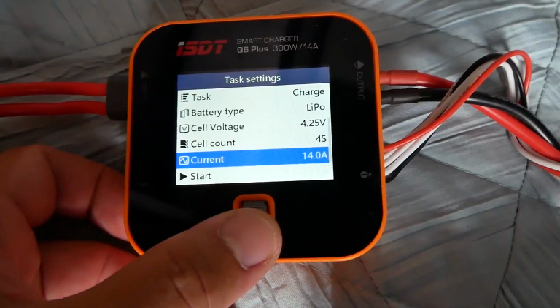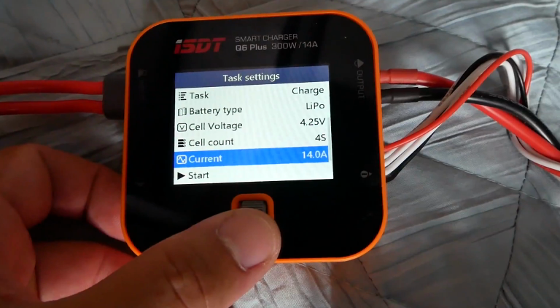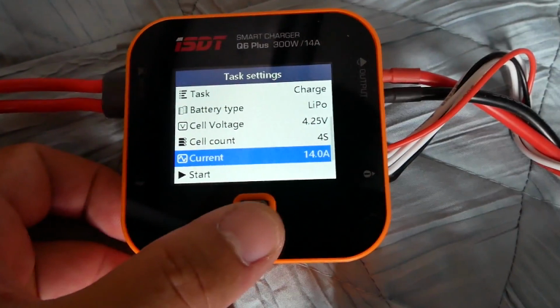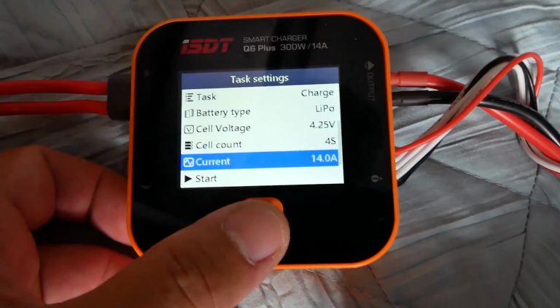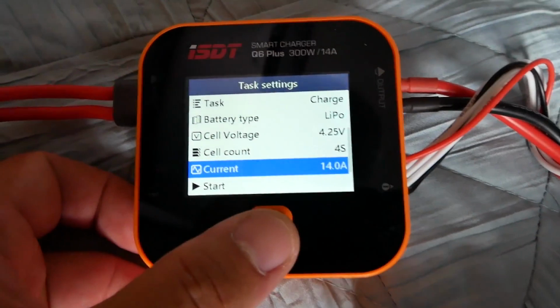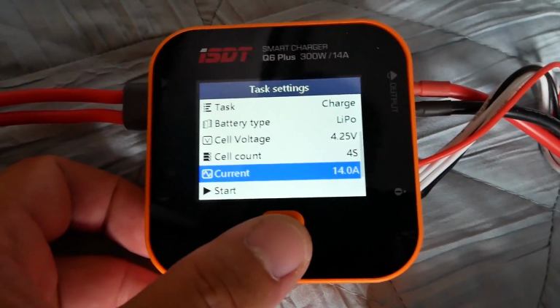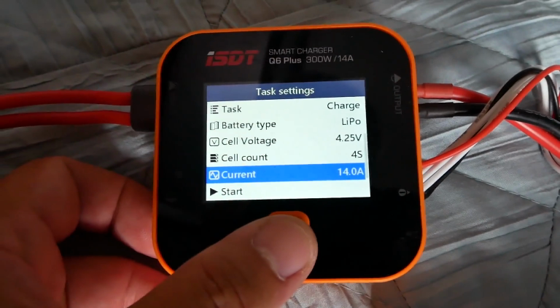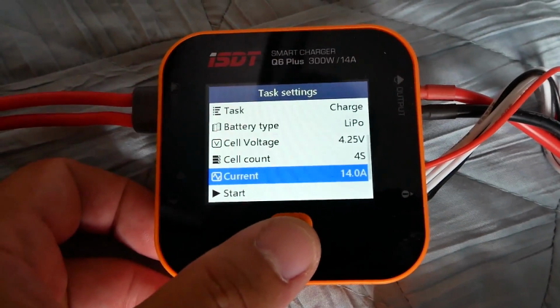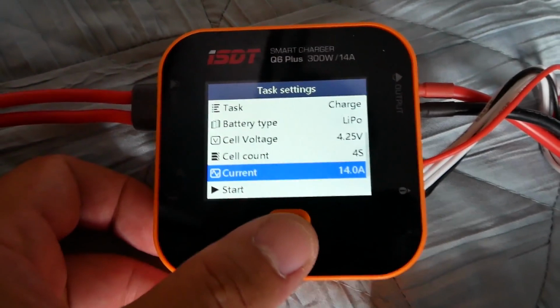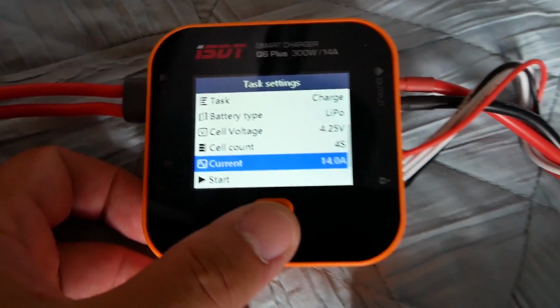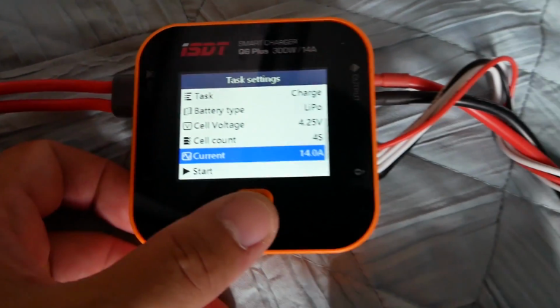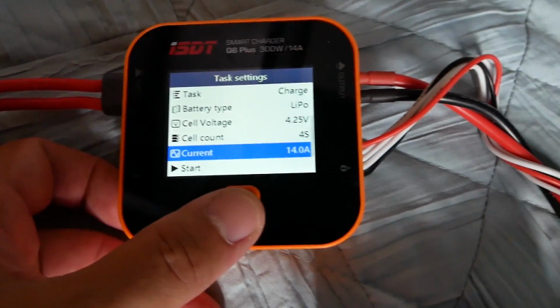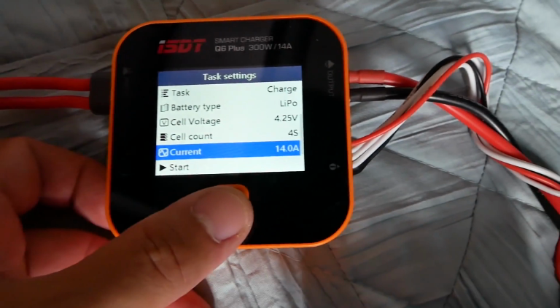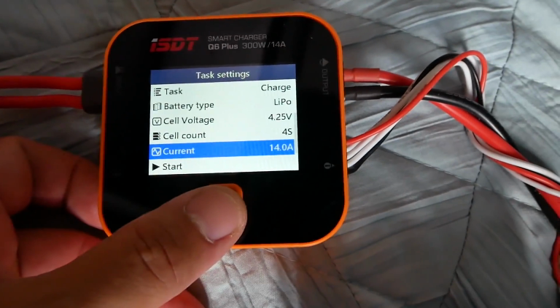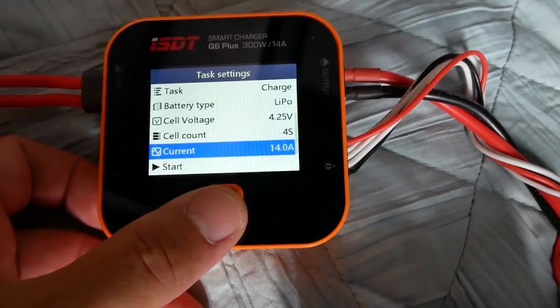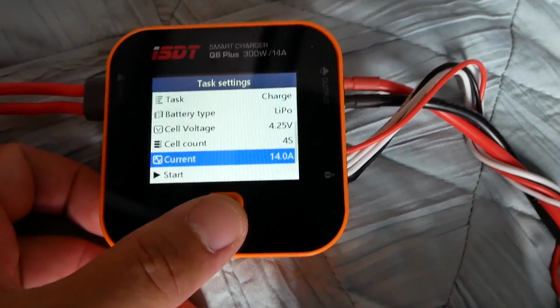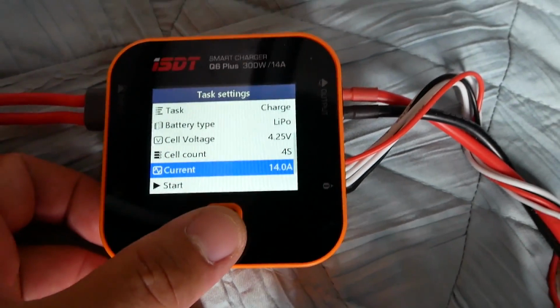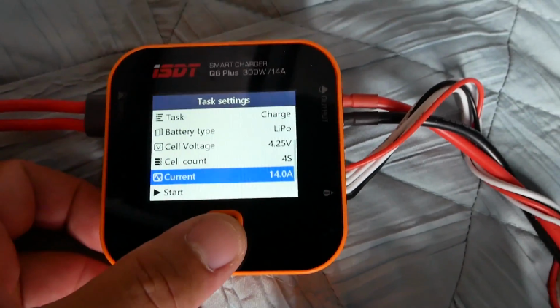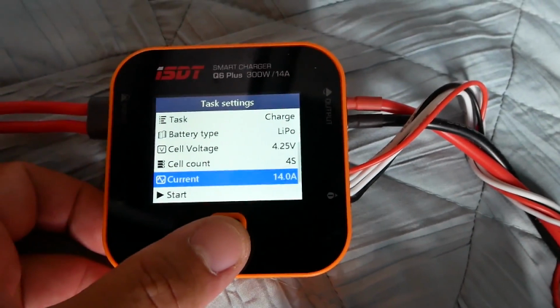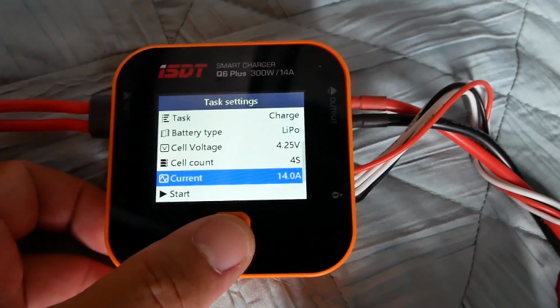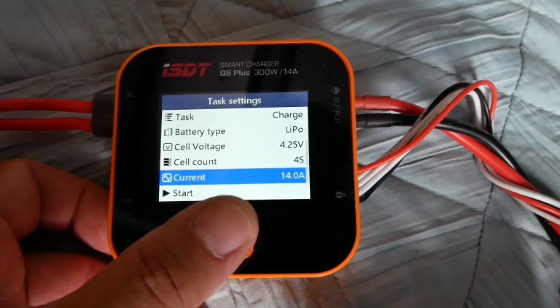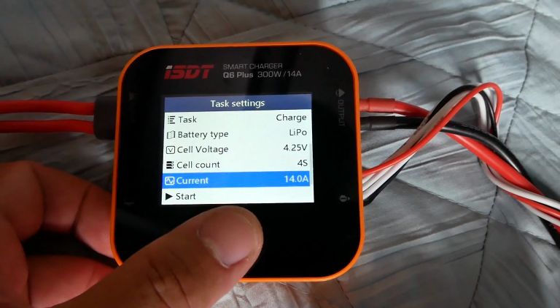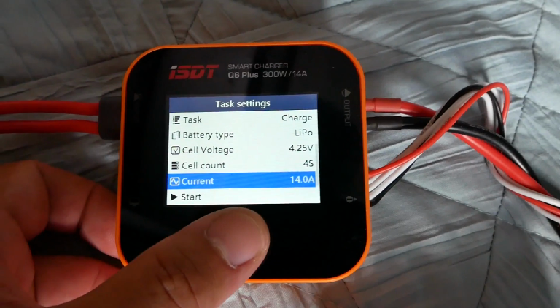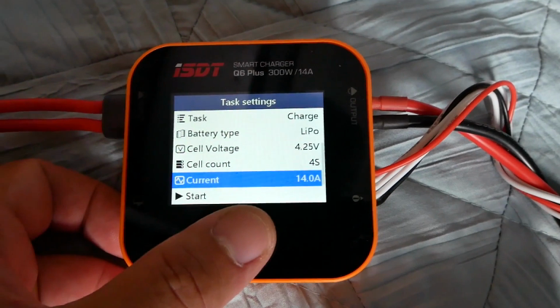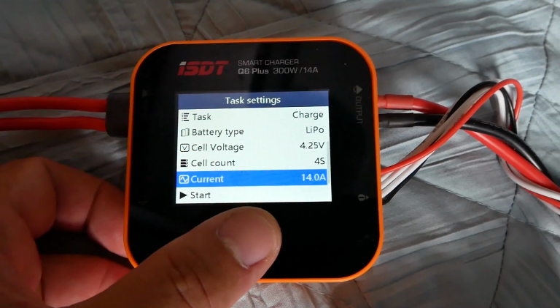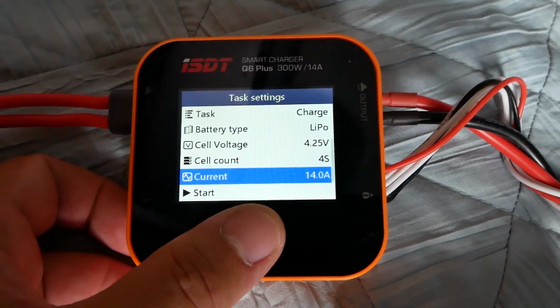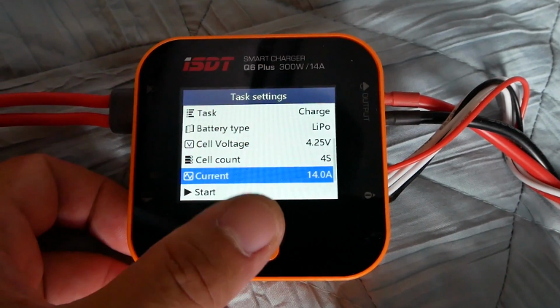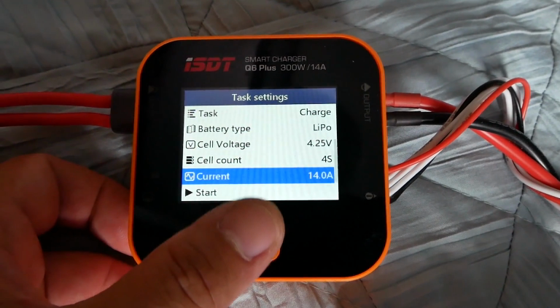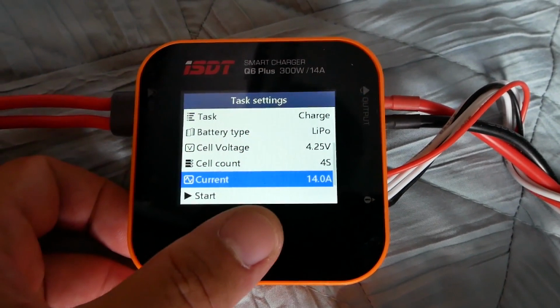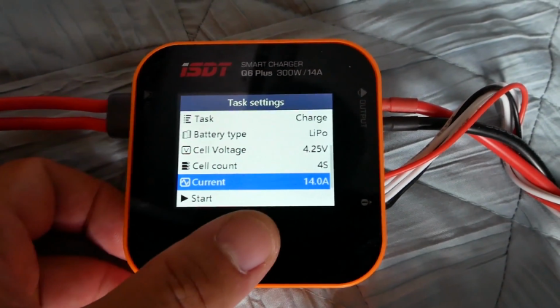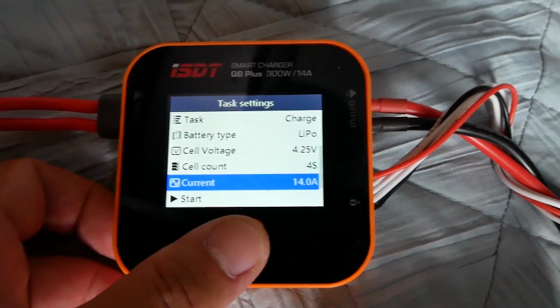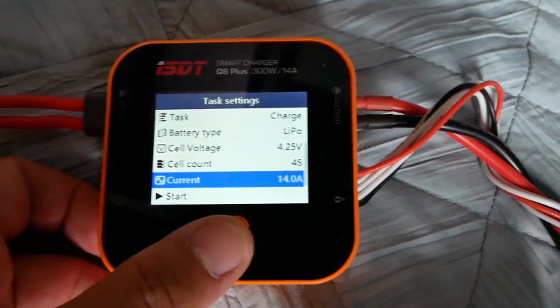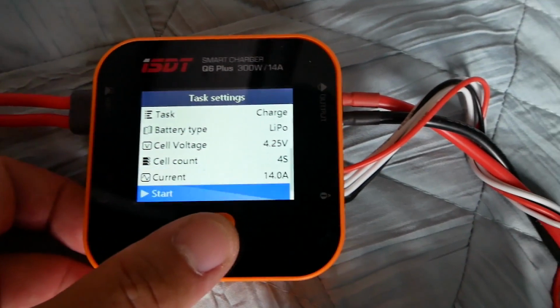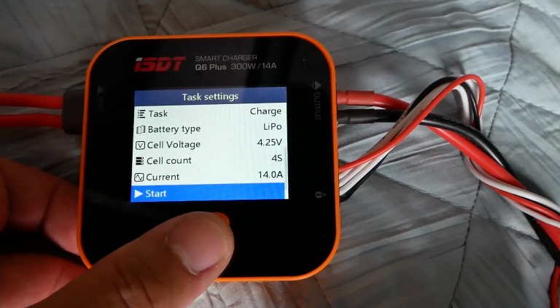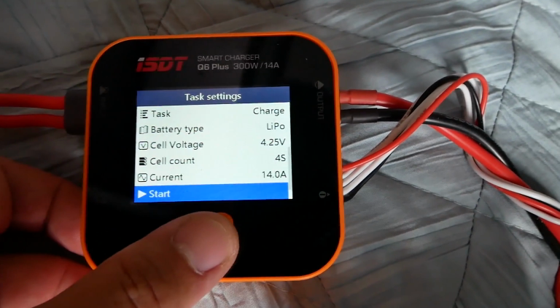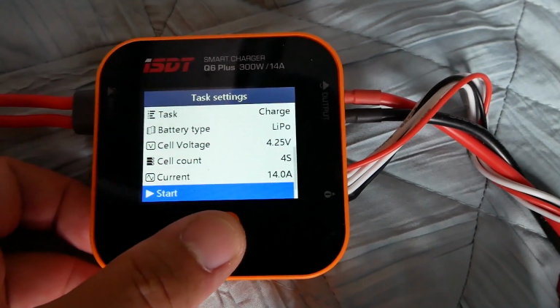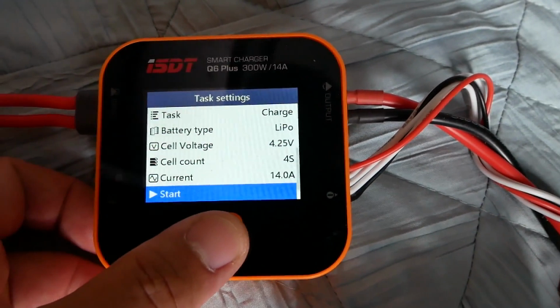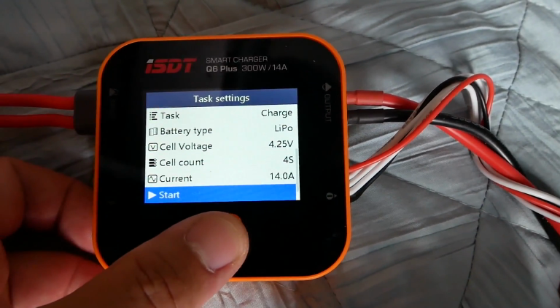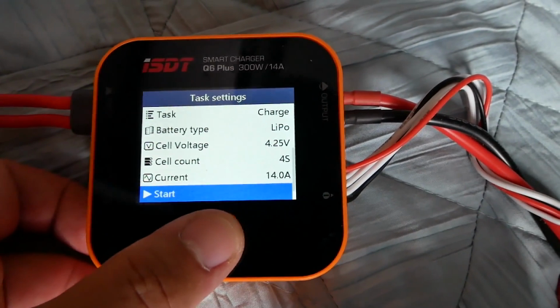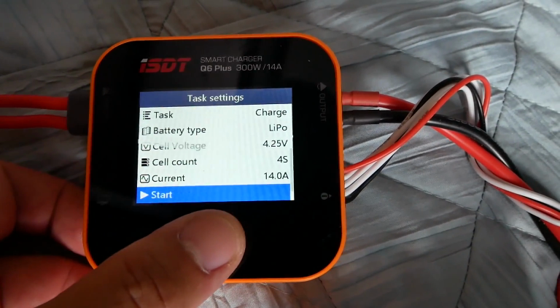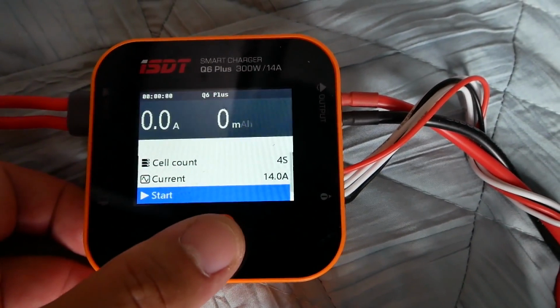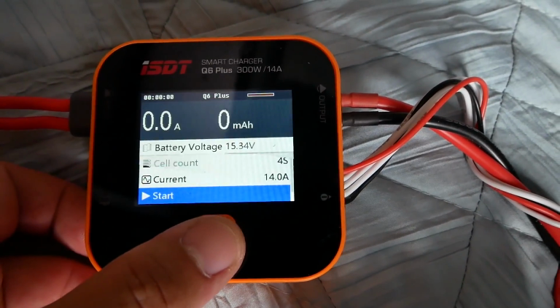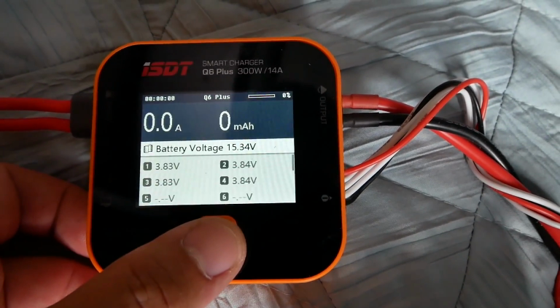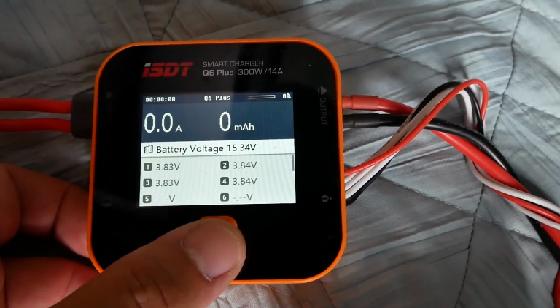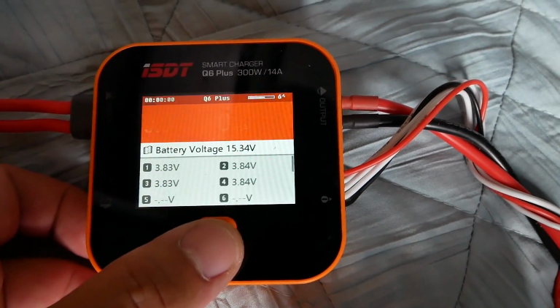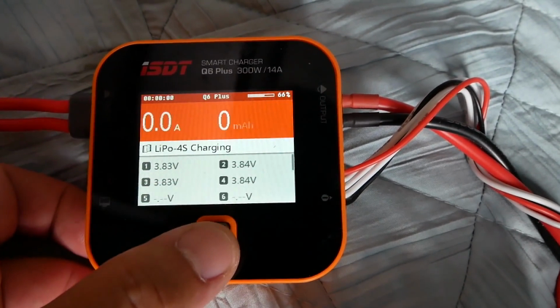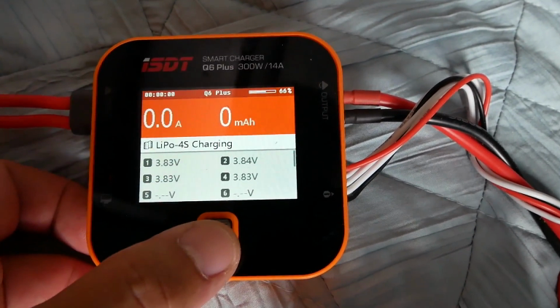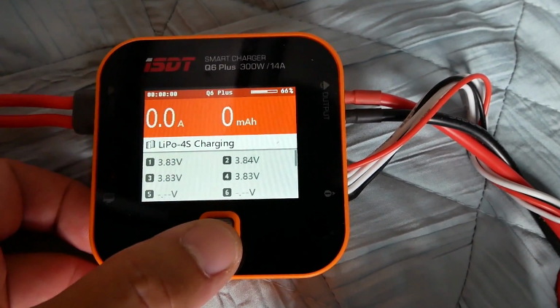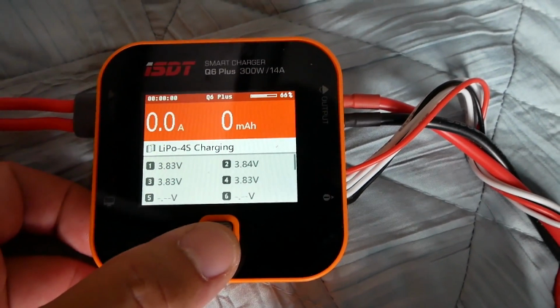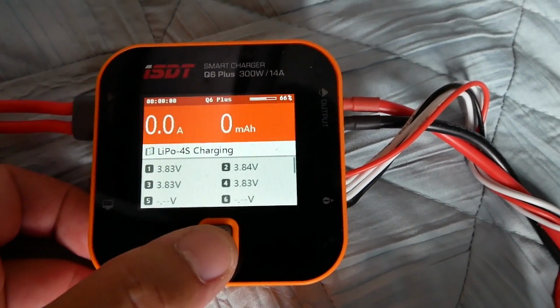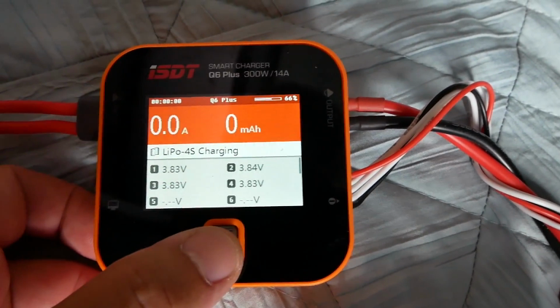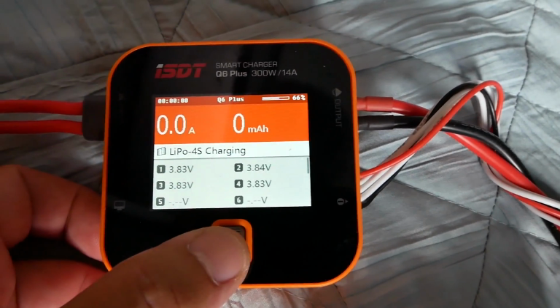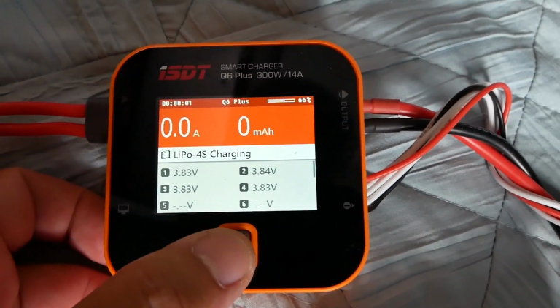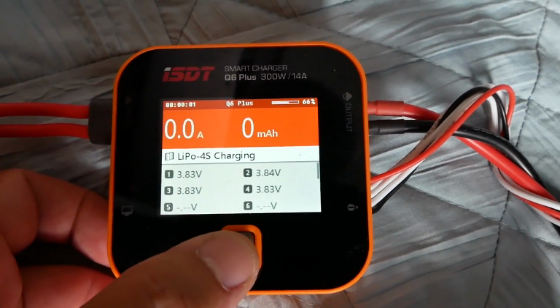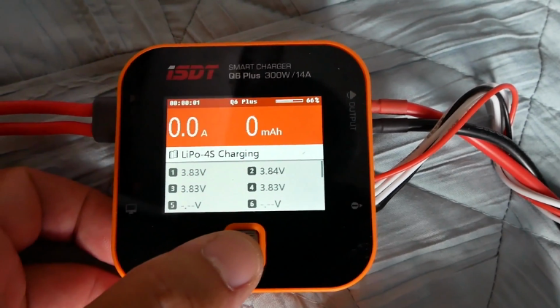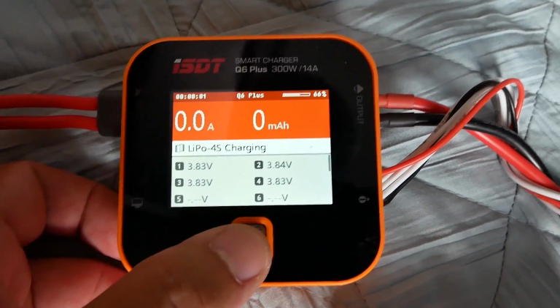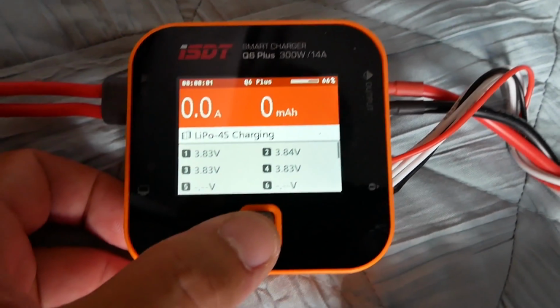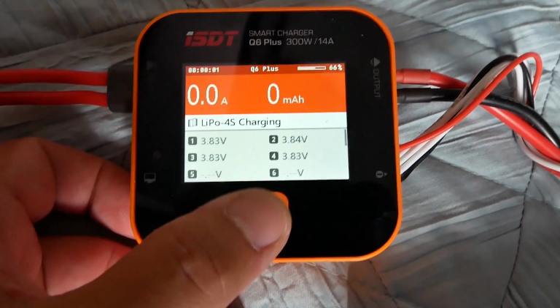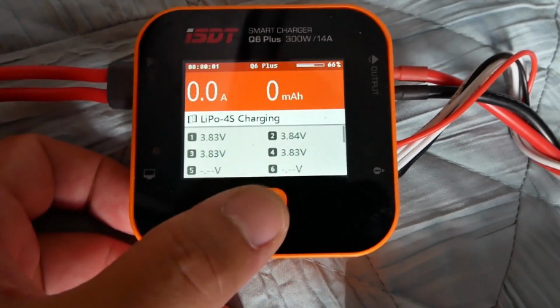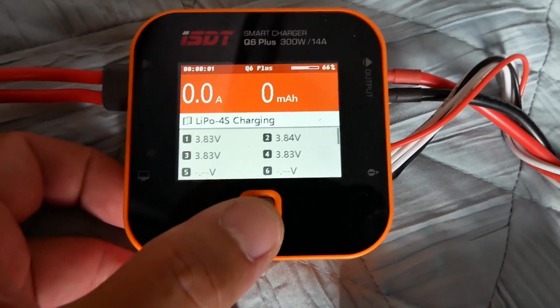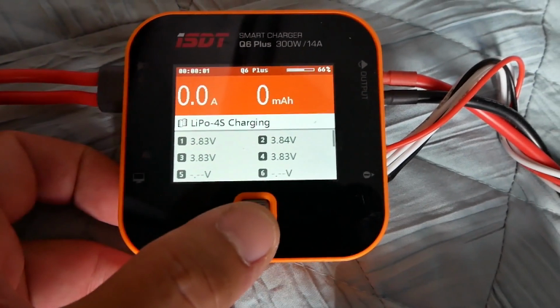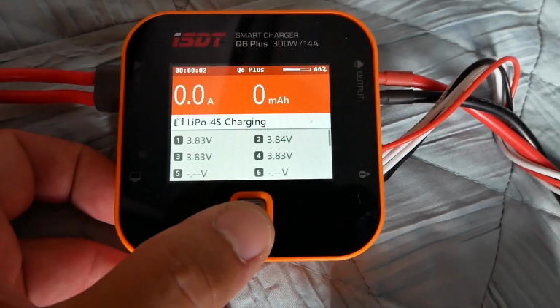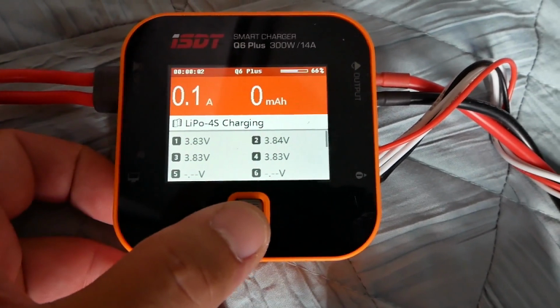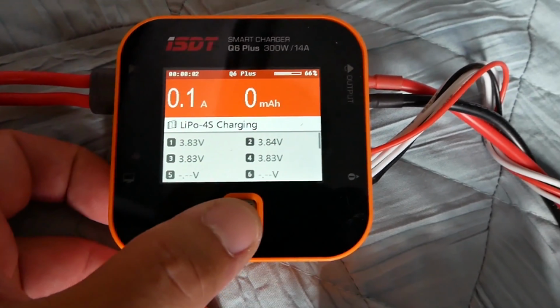It can only go up to 14 Amps, but we're going to set it to 14 Amps and start. And away we go.